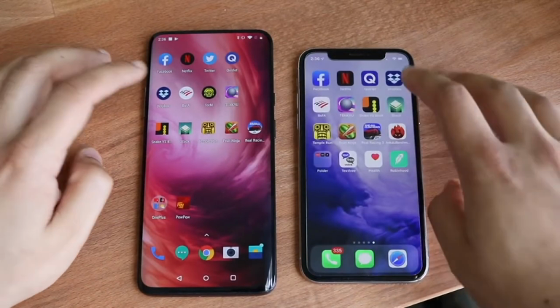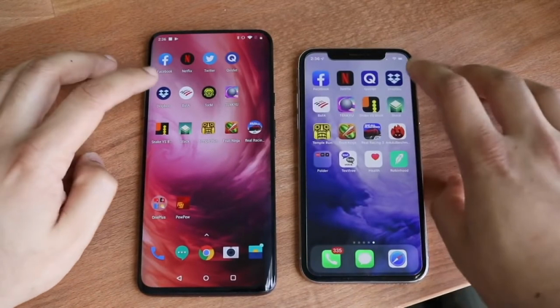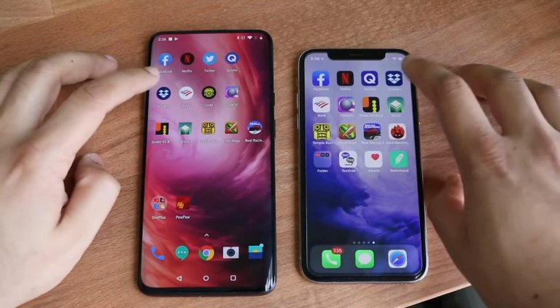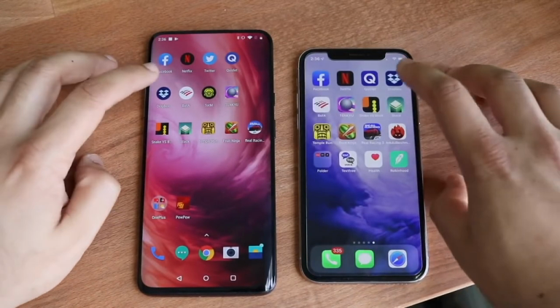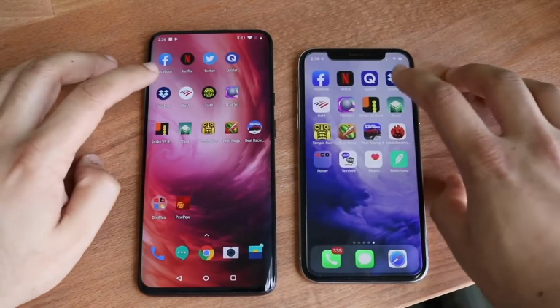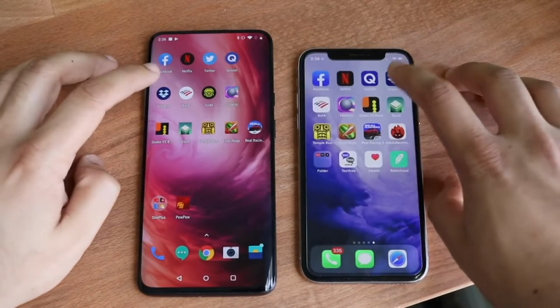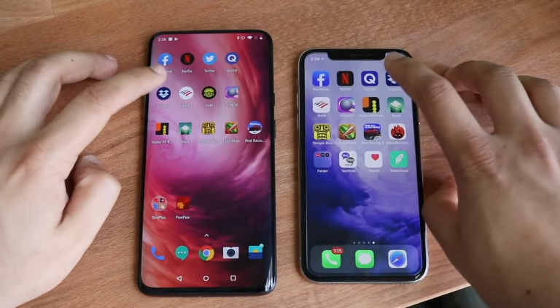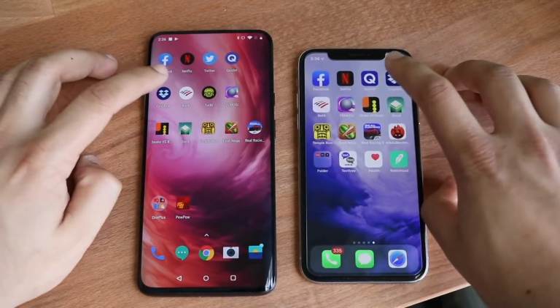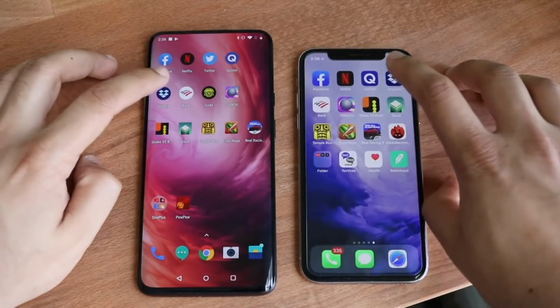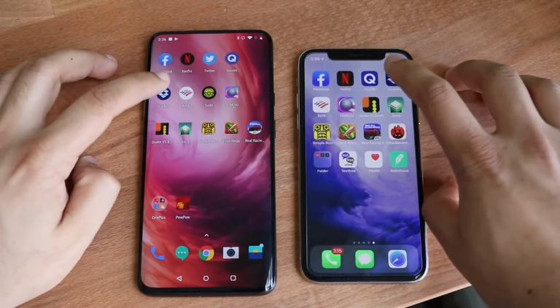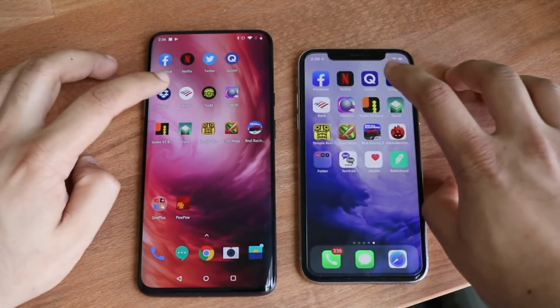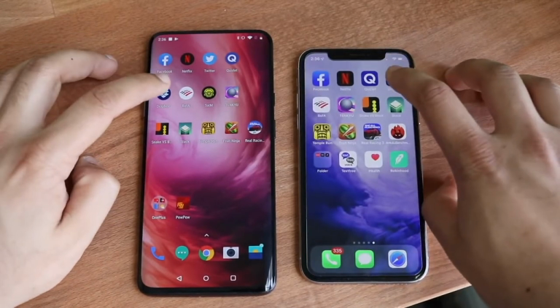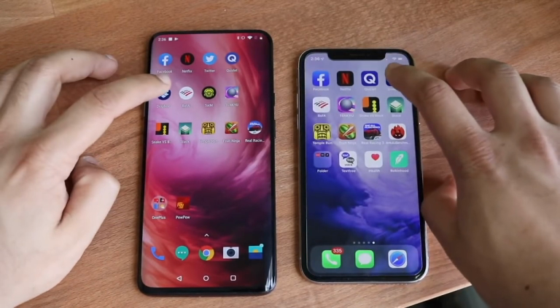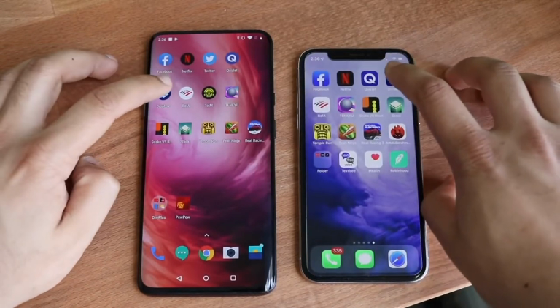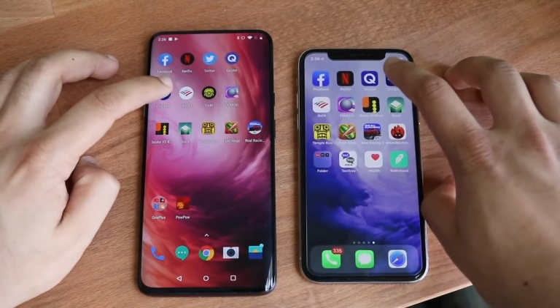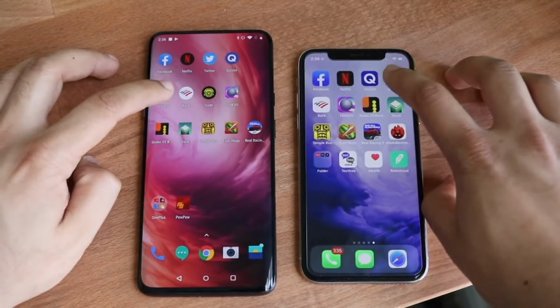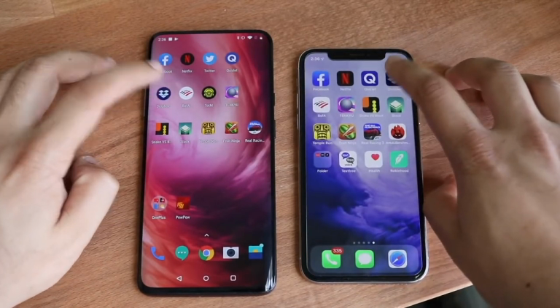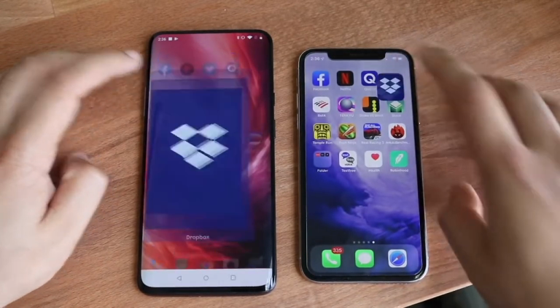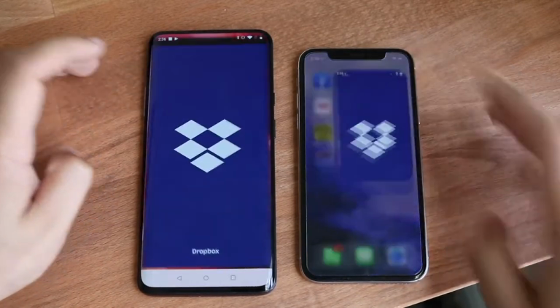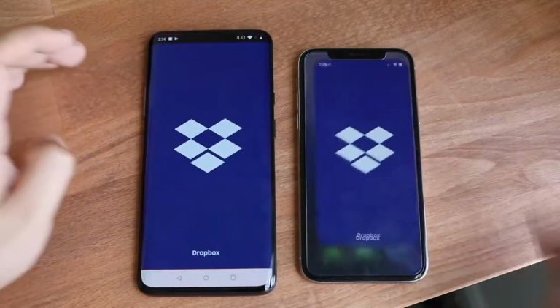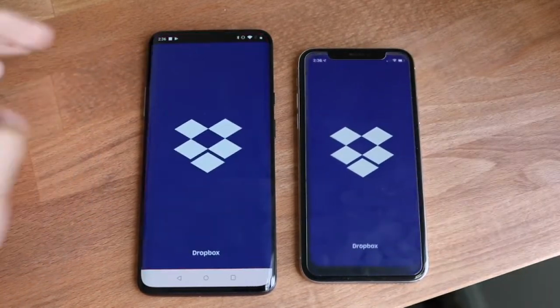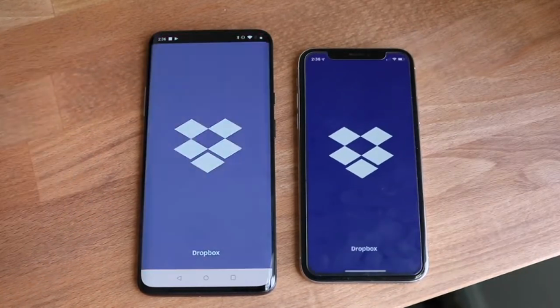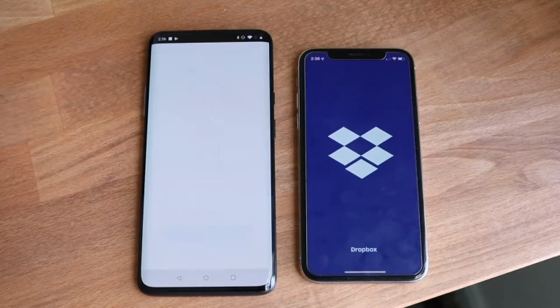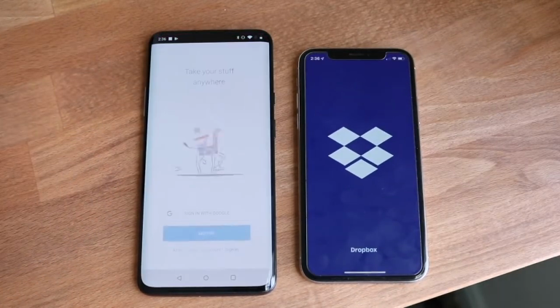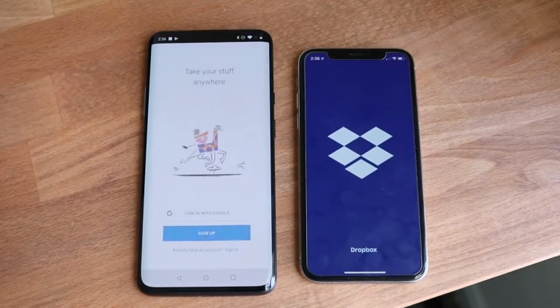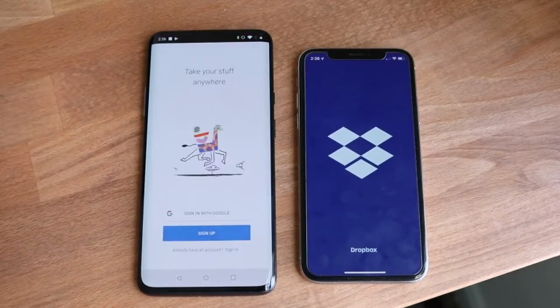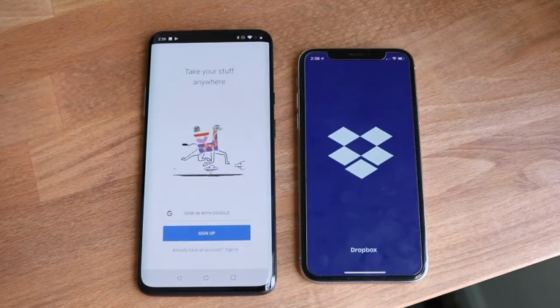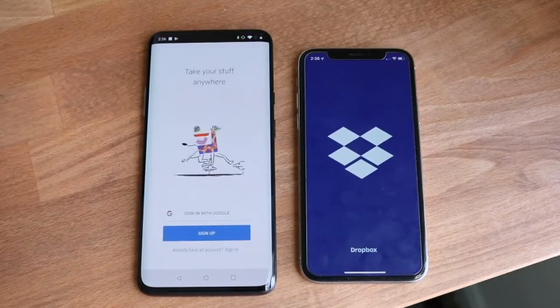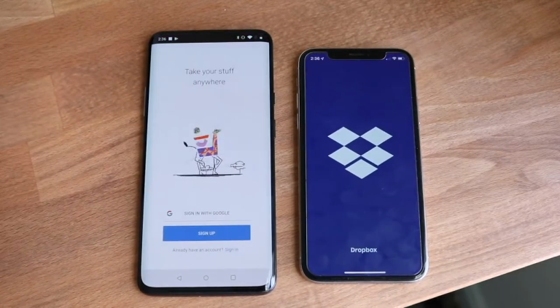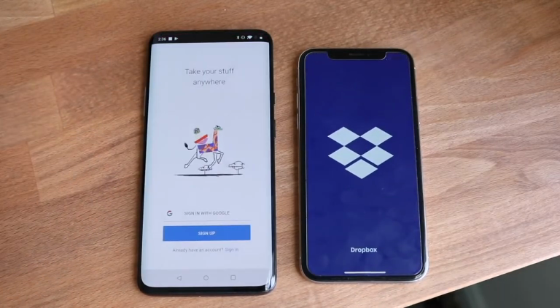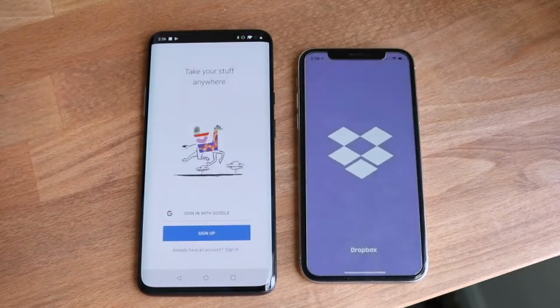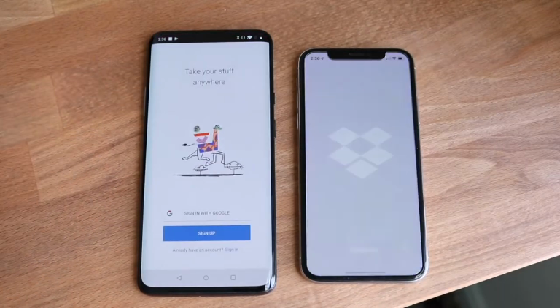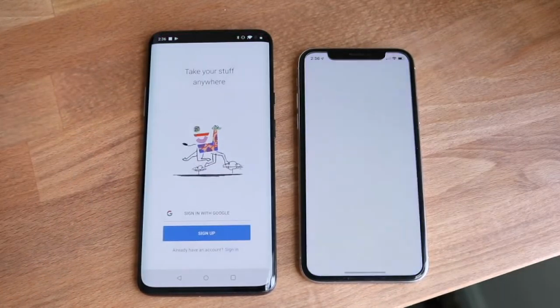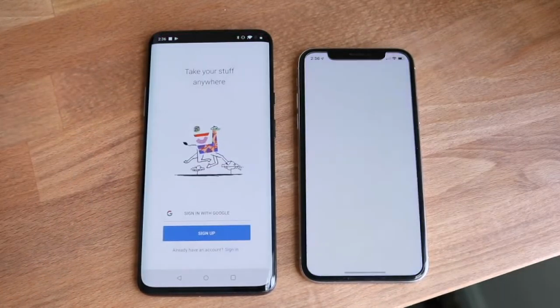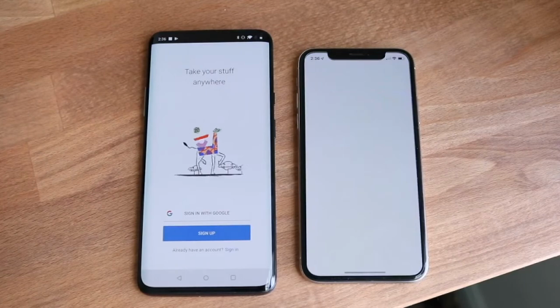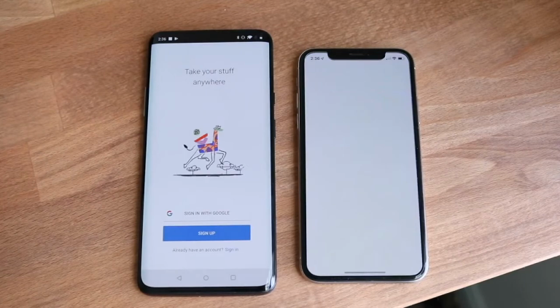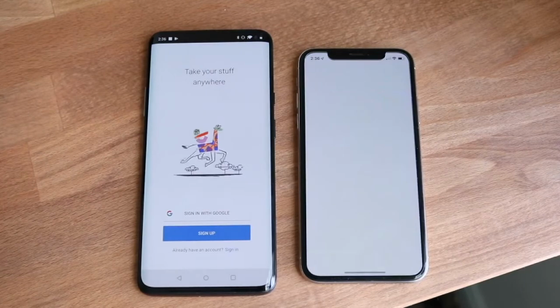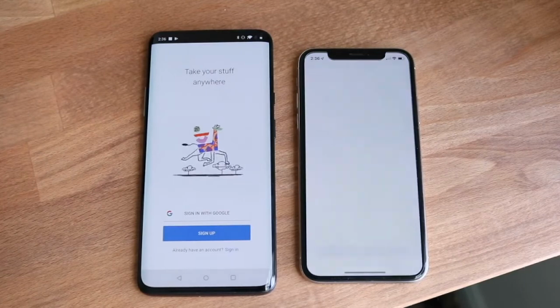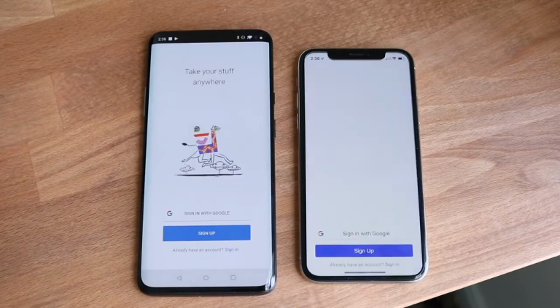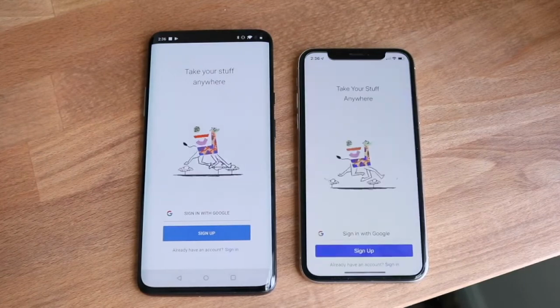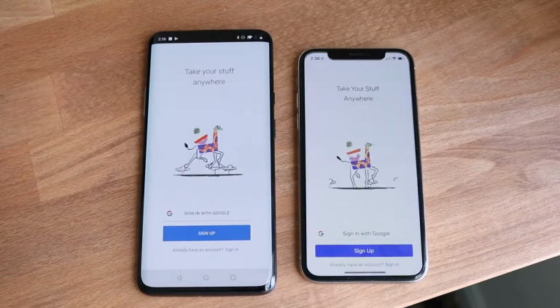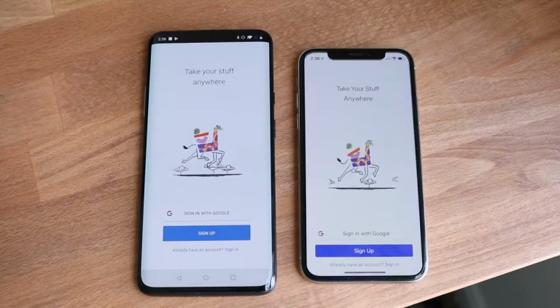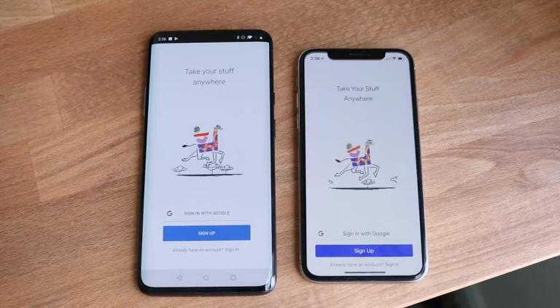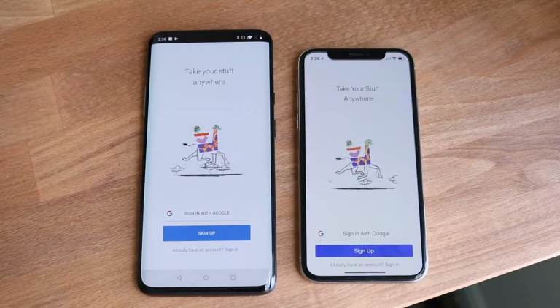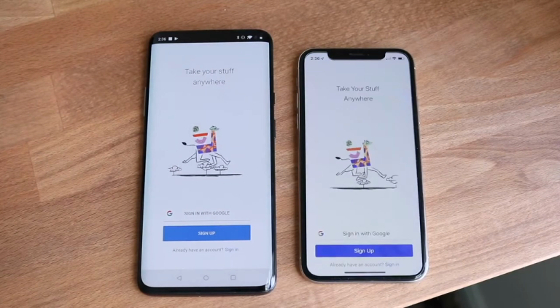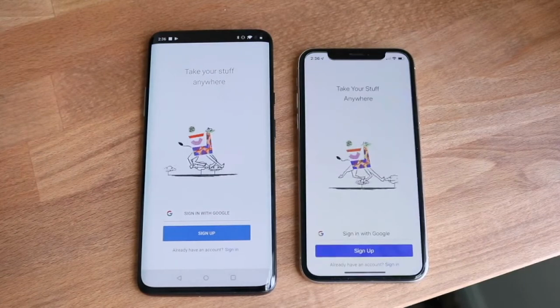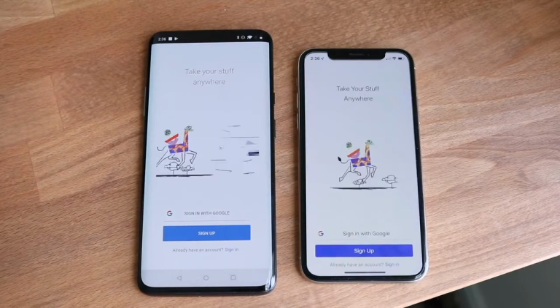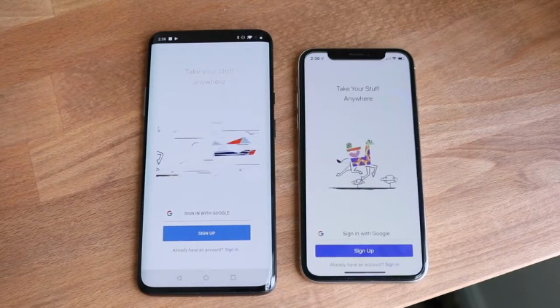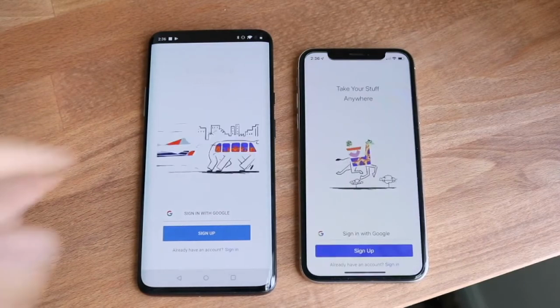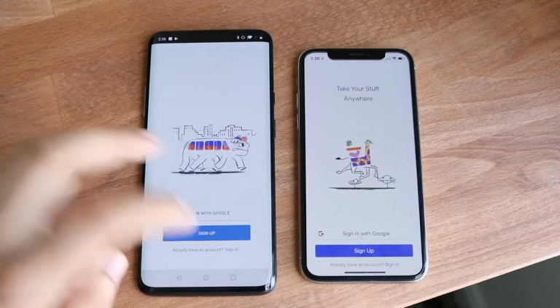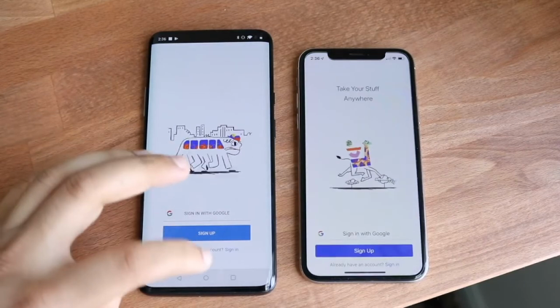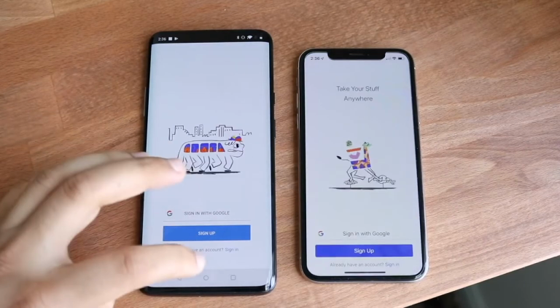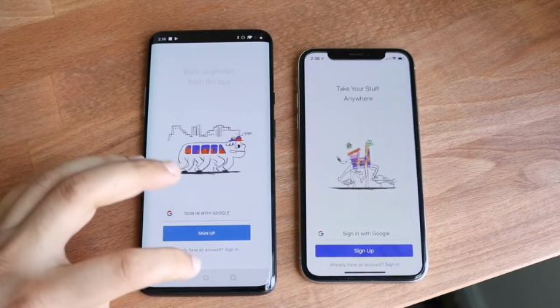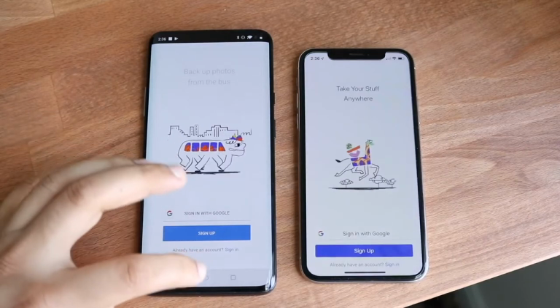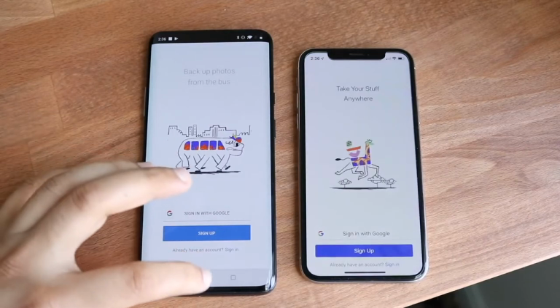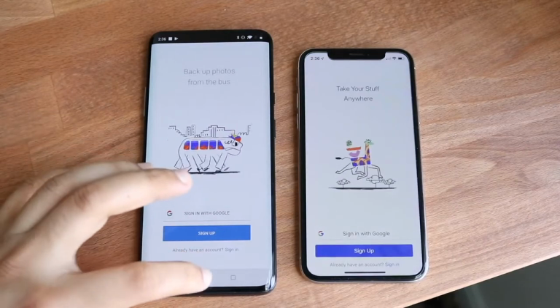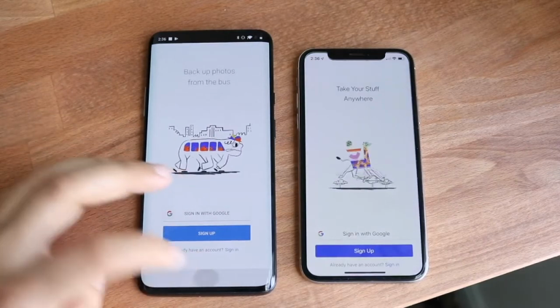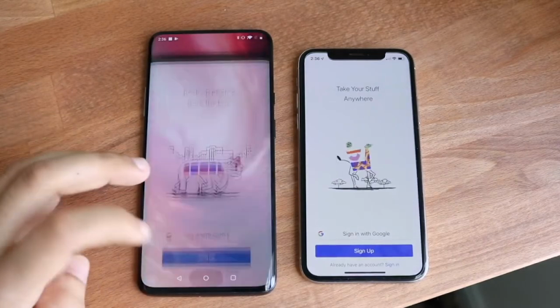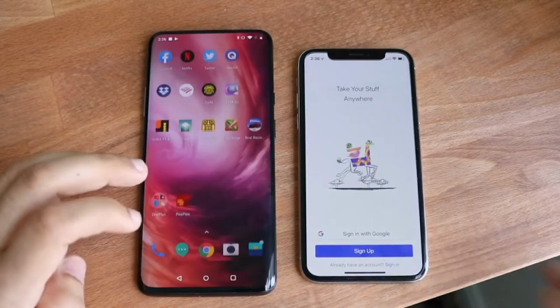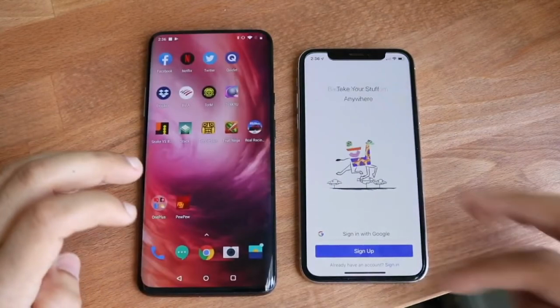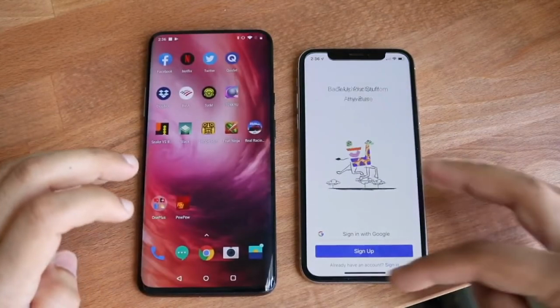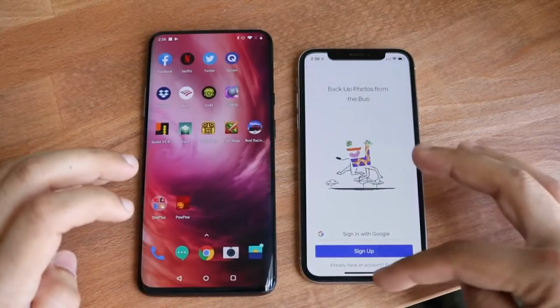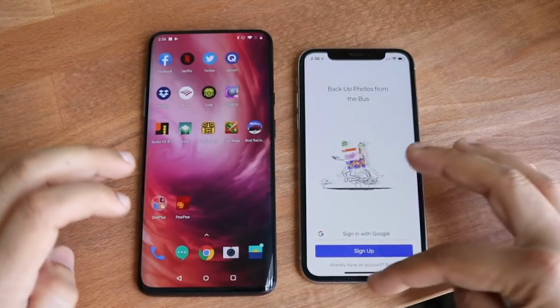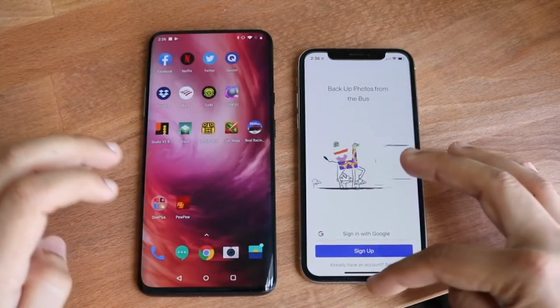Let's go do Dropbox. Three, two, one. And again, the OnePlus 7 Pro is faster. This is pretty impressive.